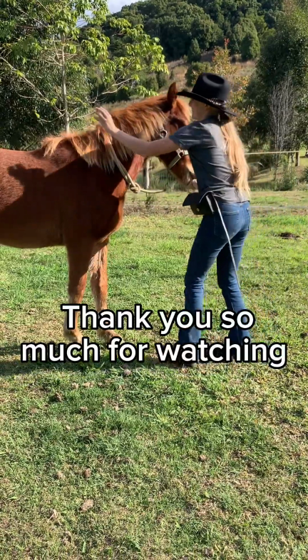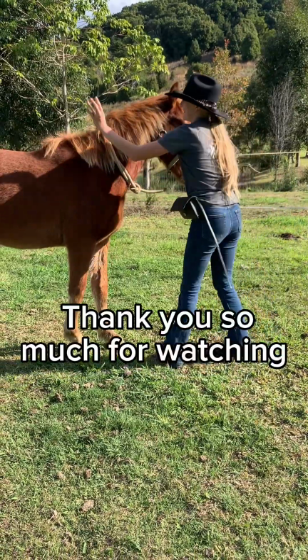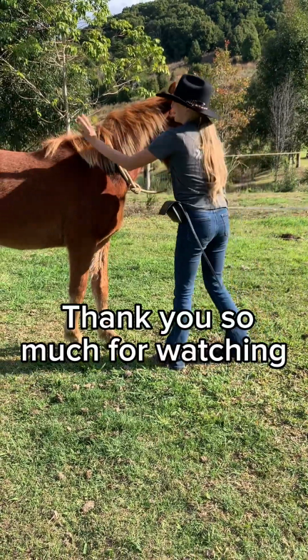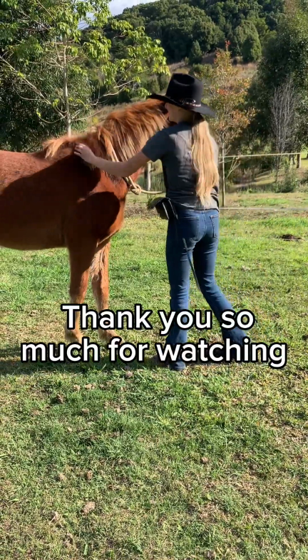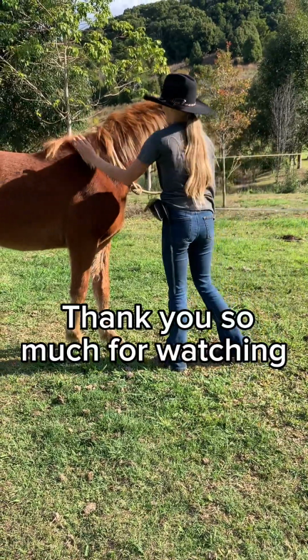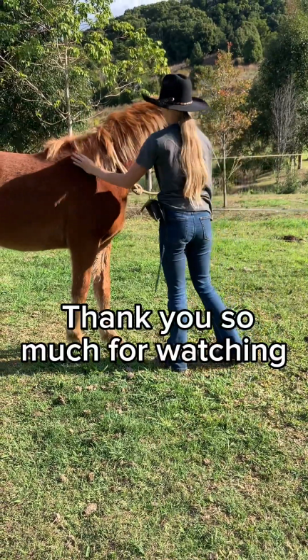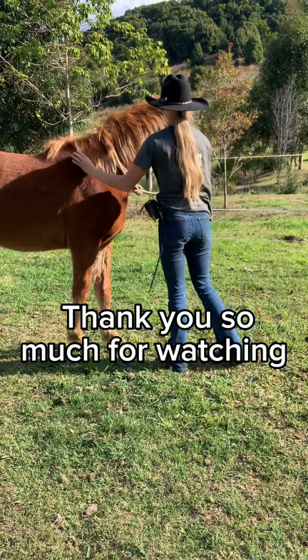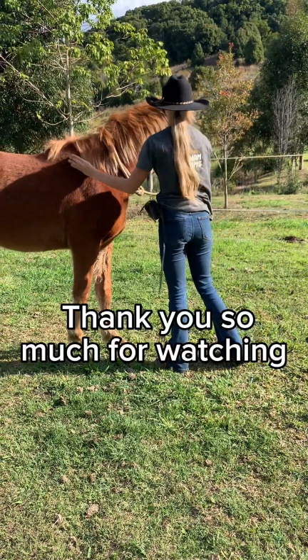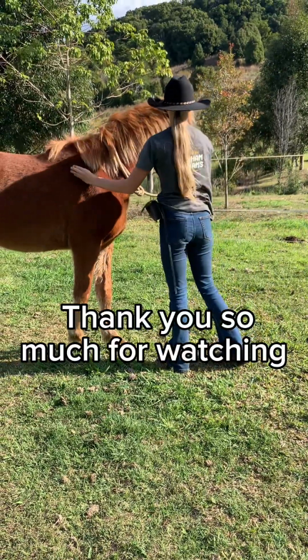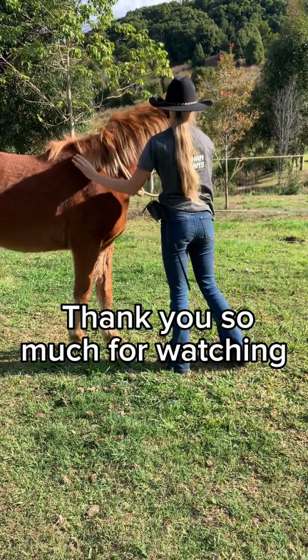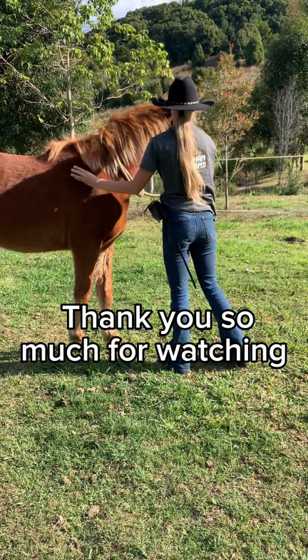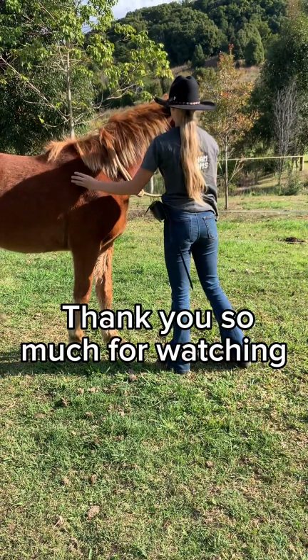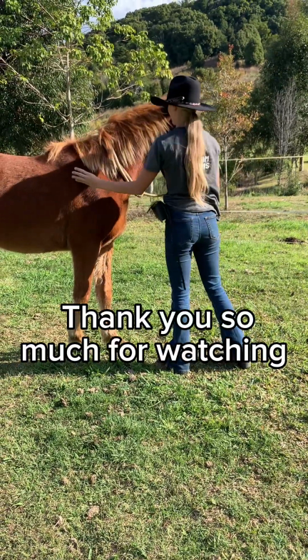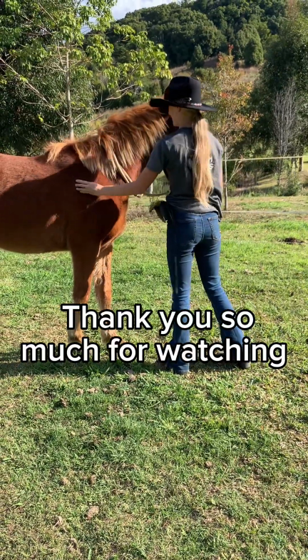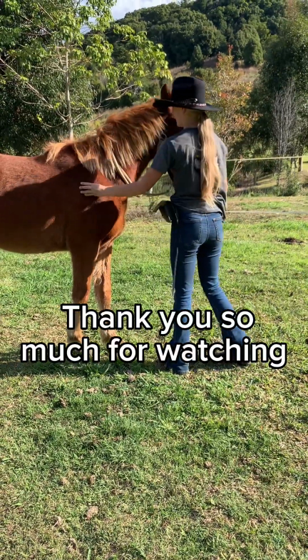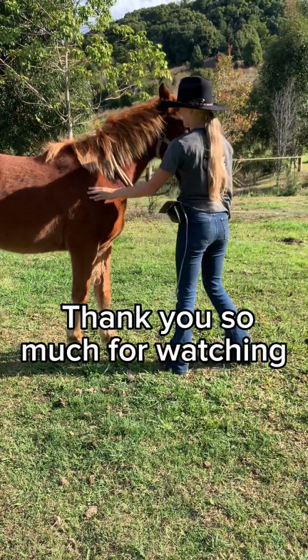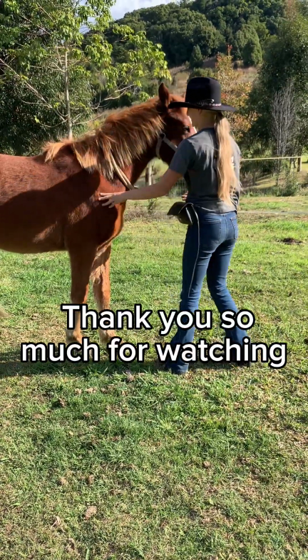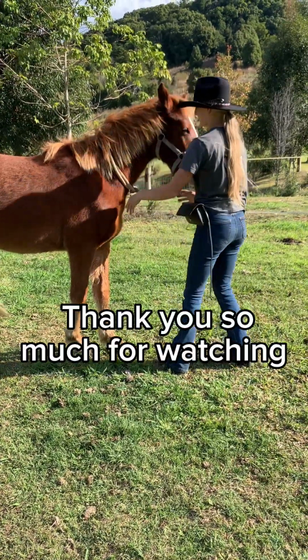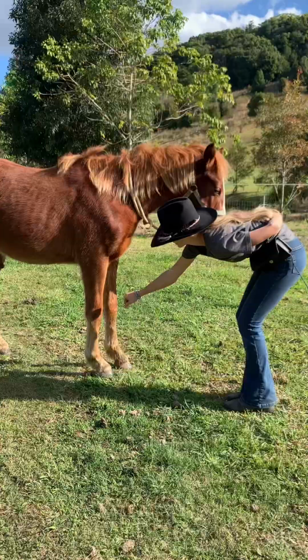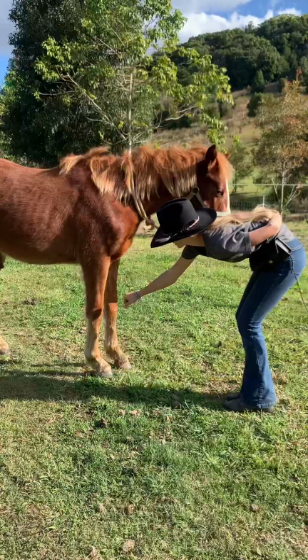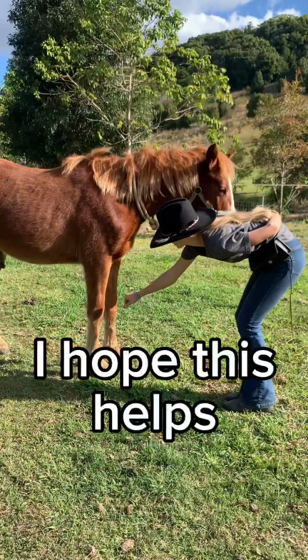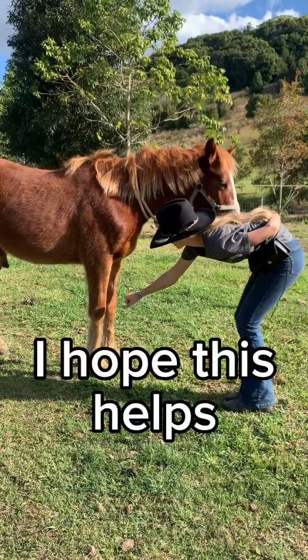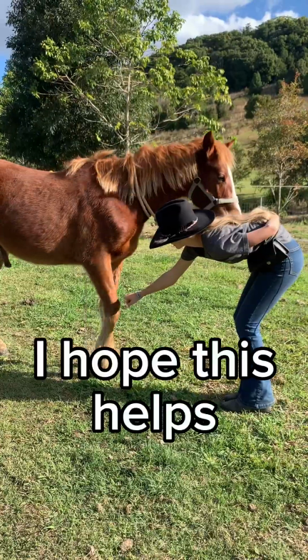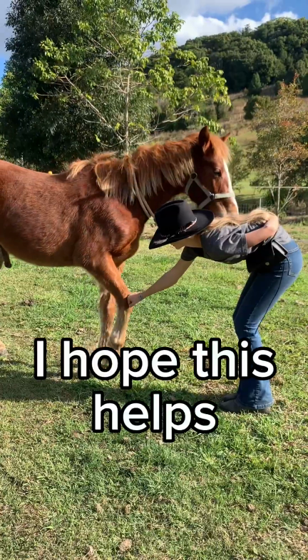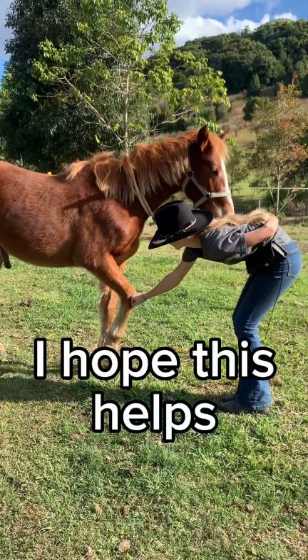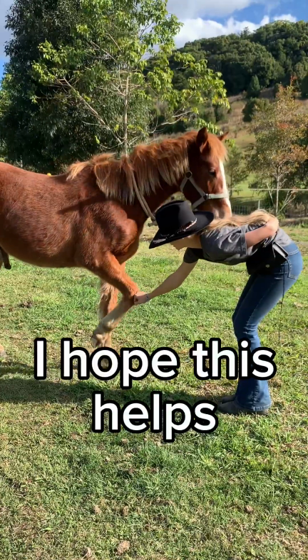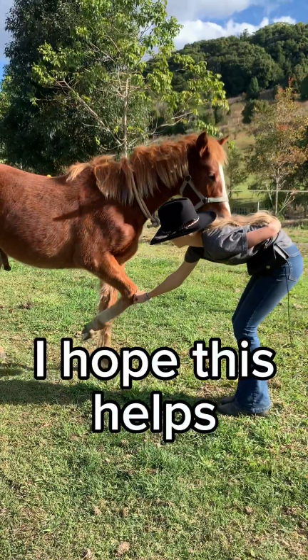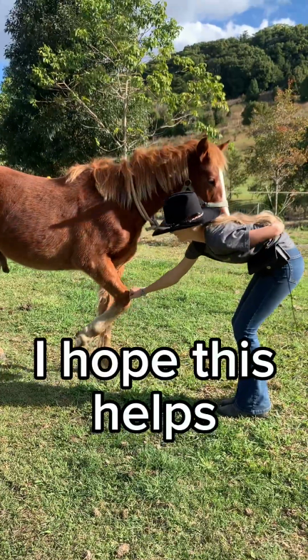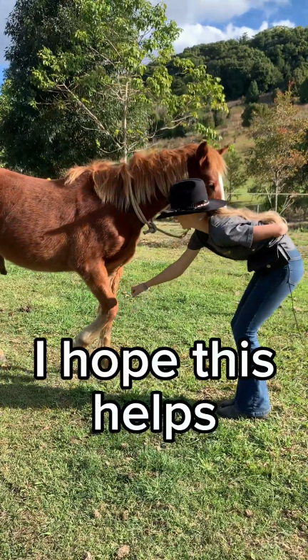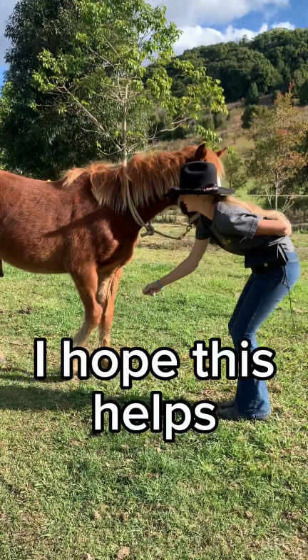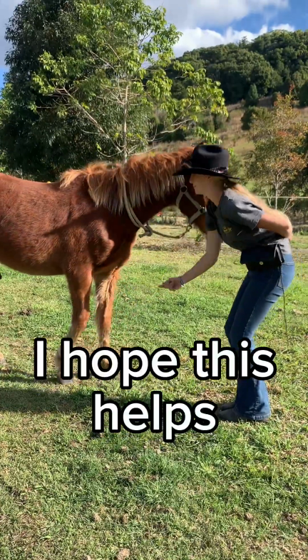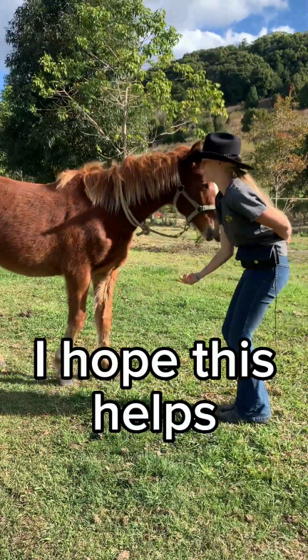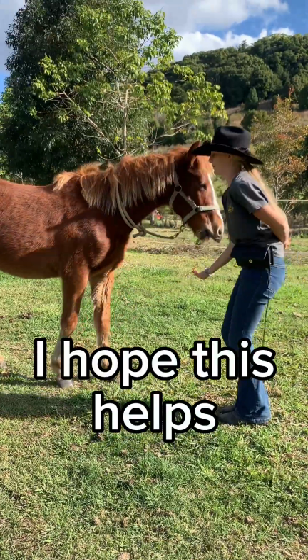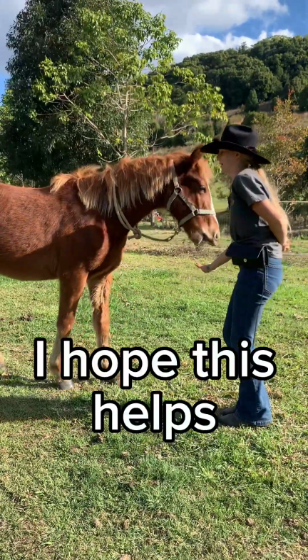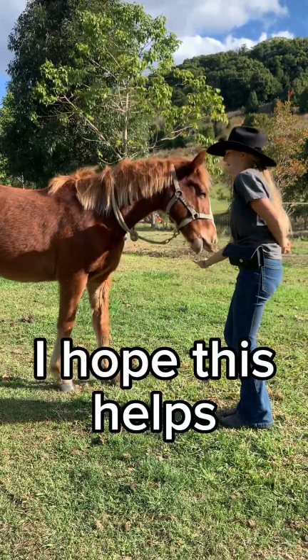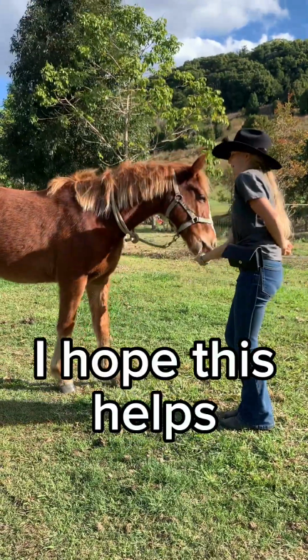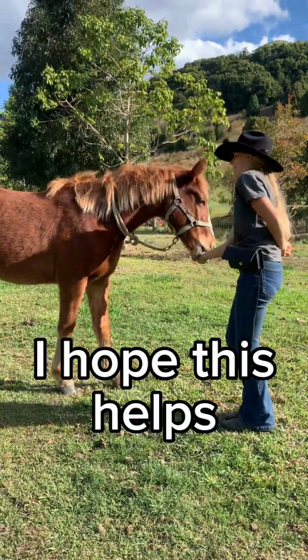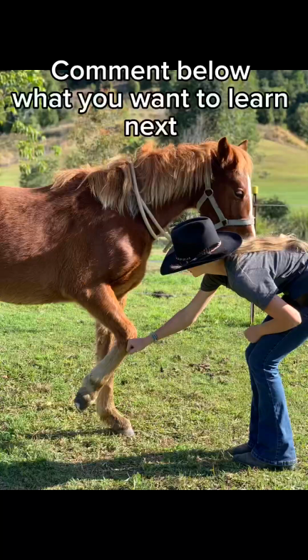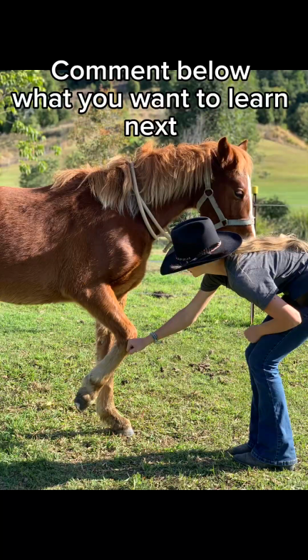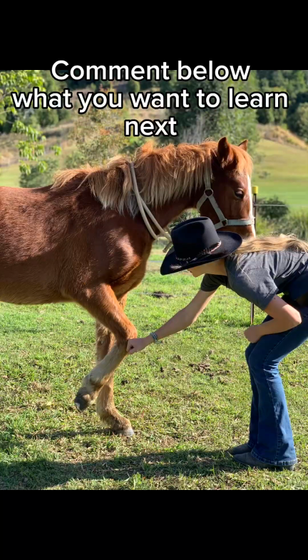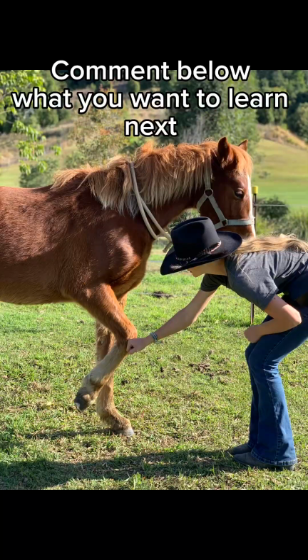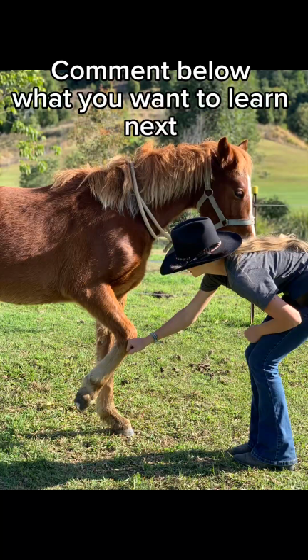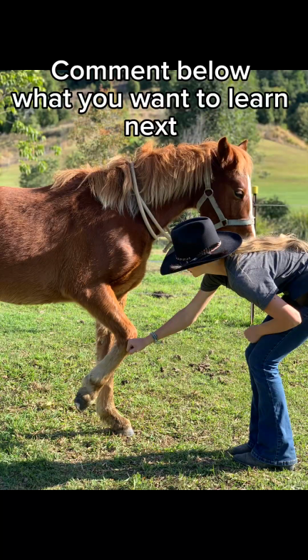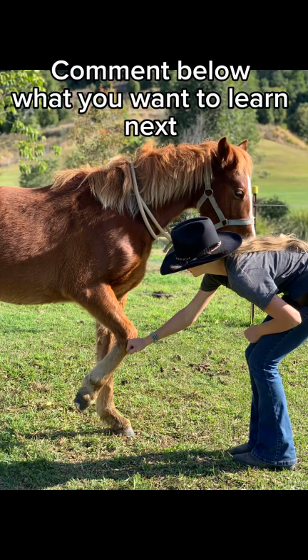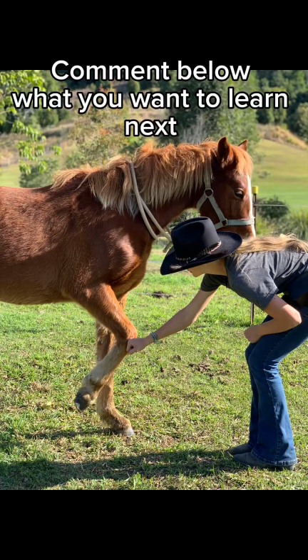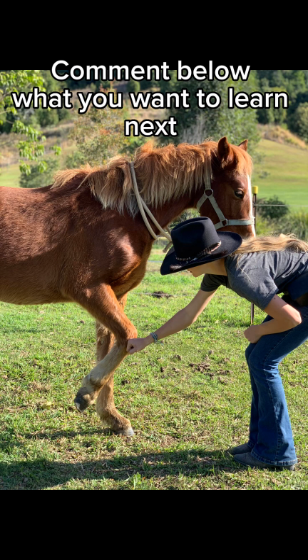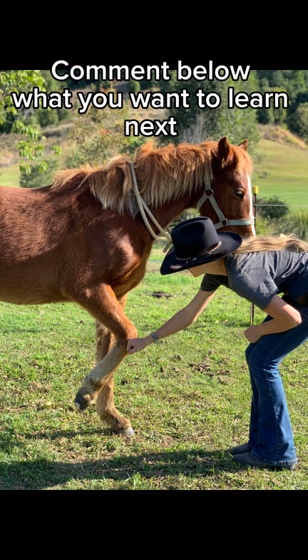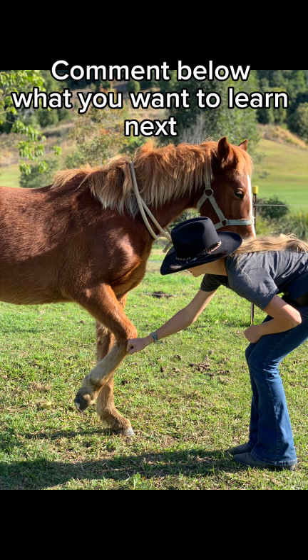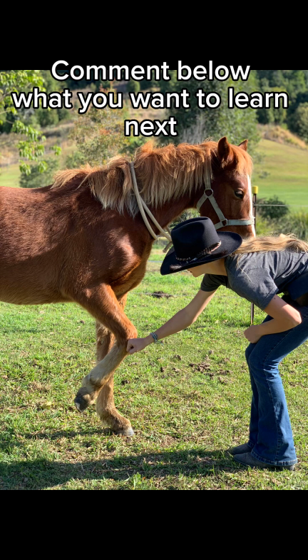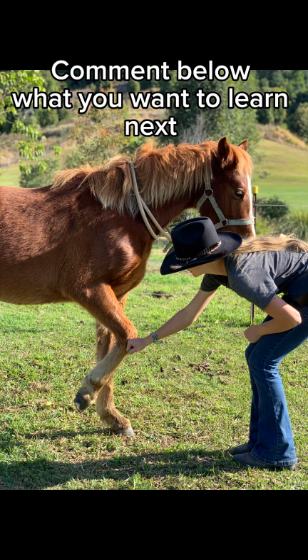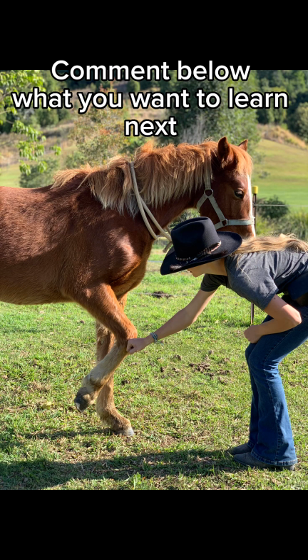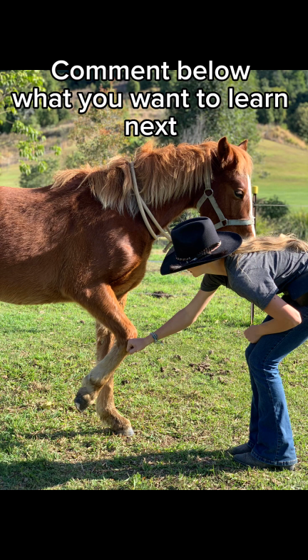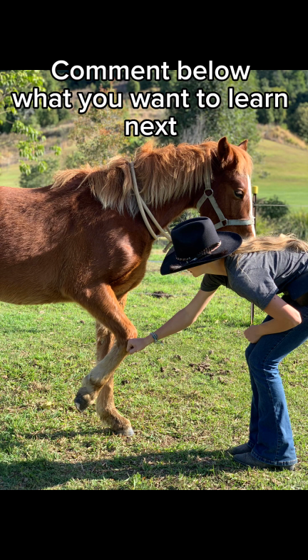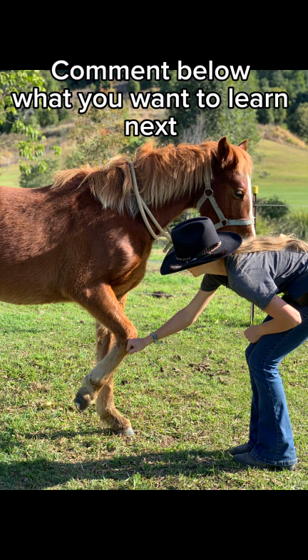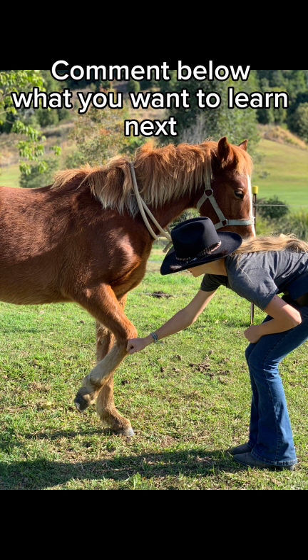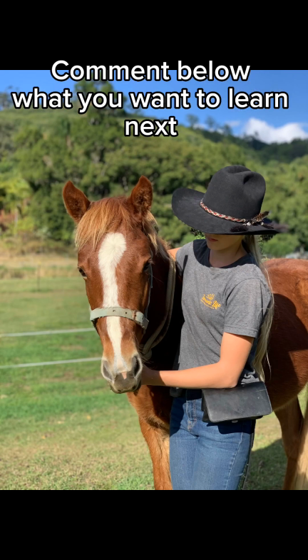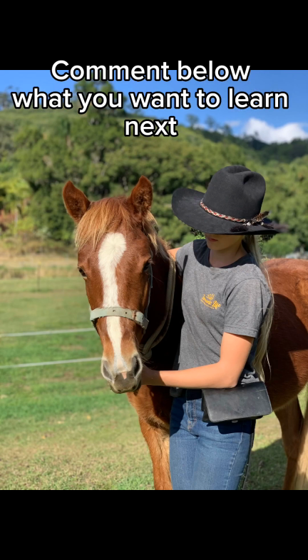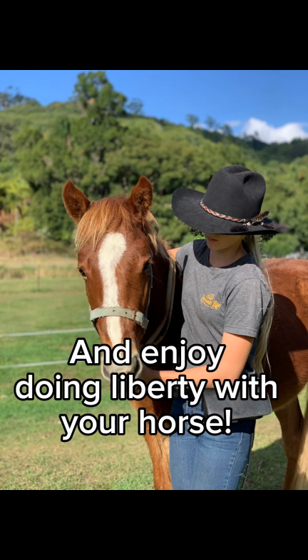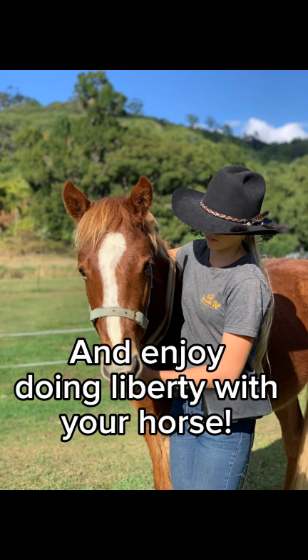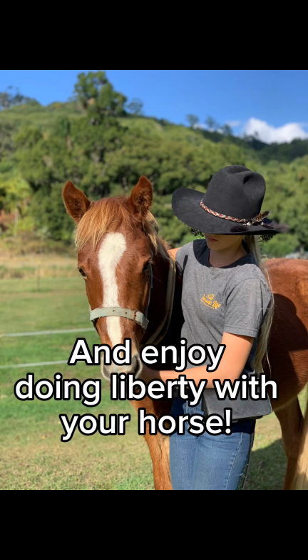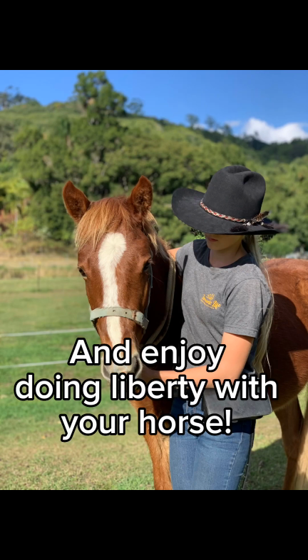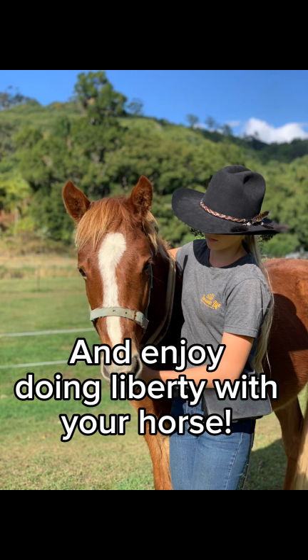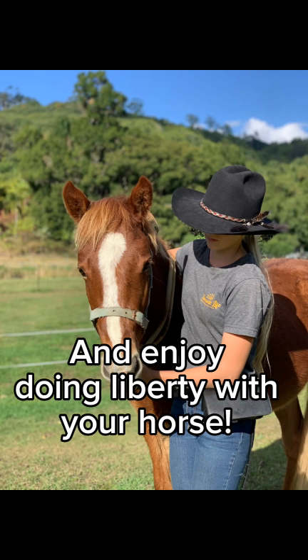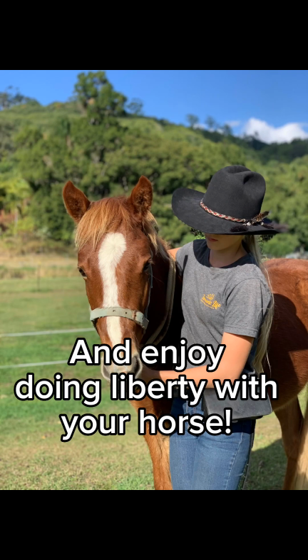Thank you so much for watching. I hope this helps. Comment down below what you want to learn next, and enjoy doing liberty with your horse.